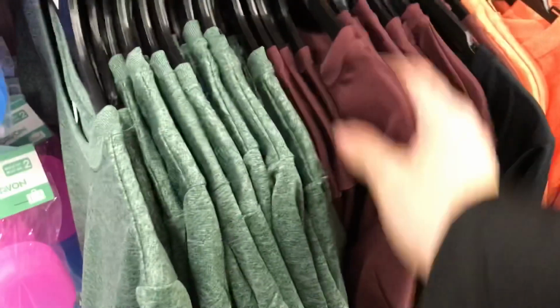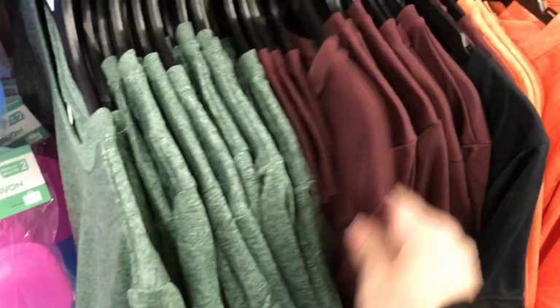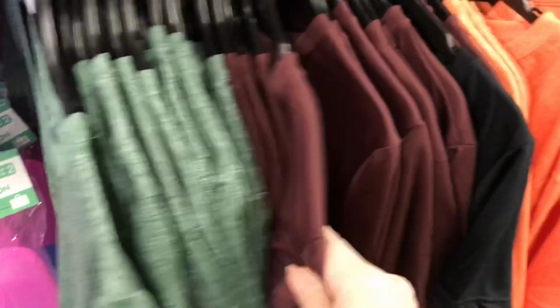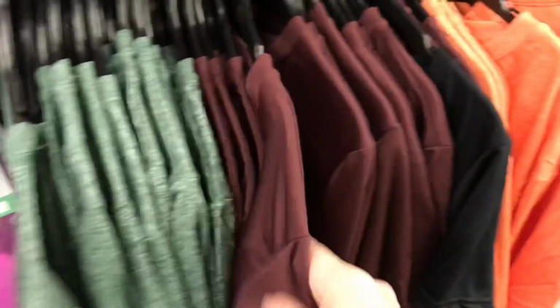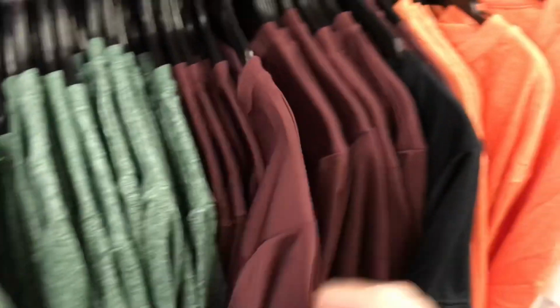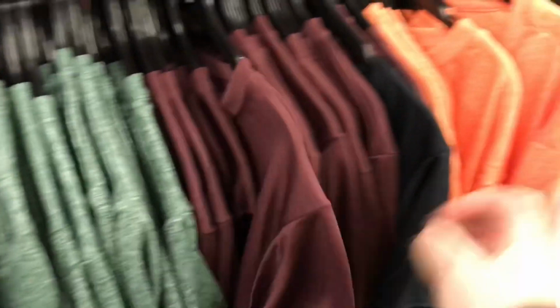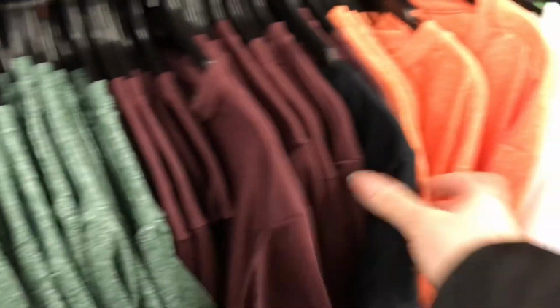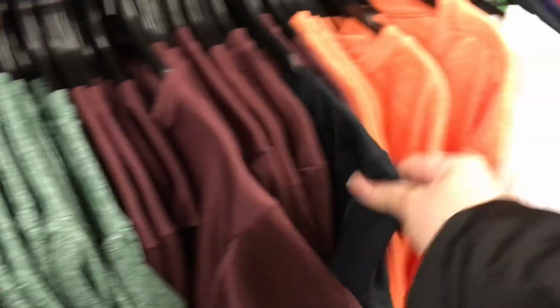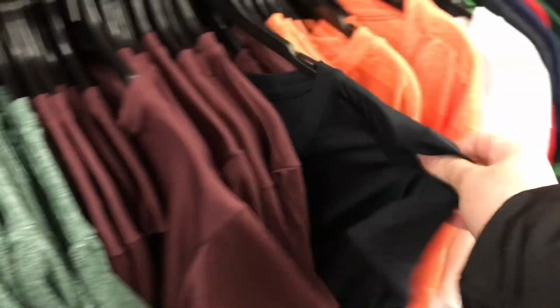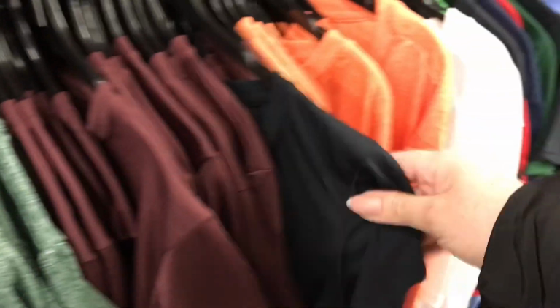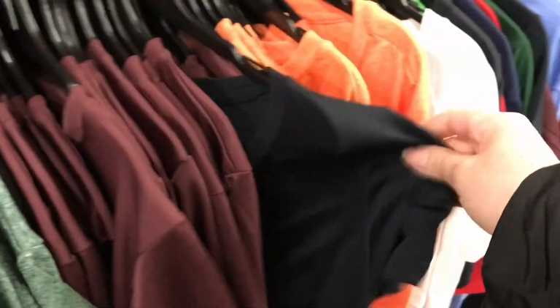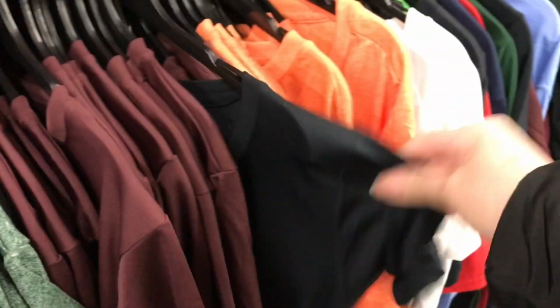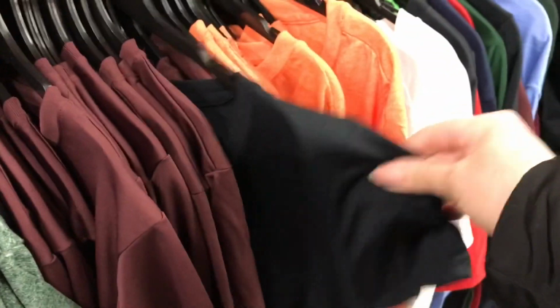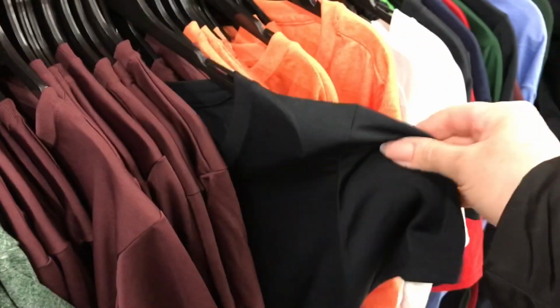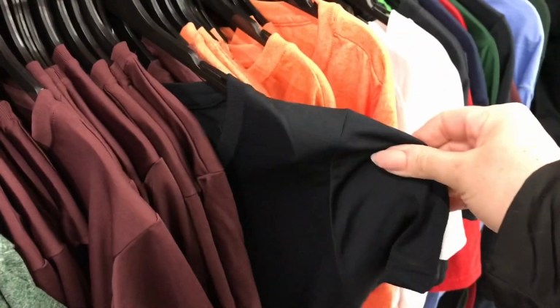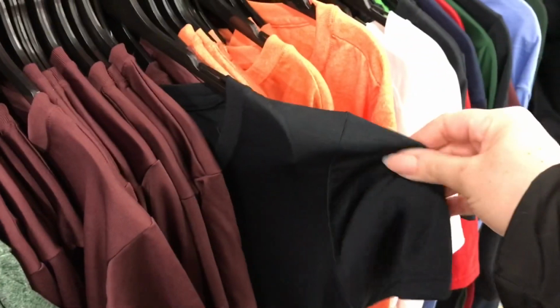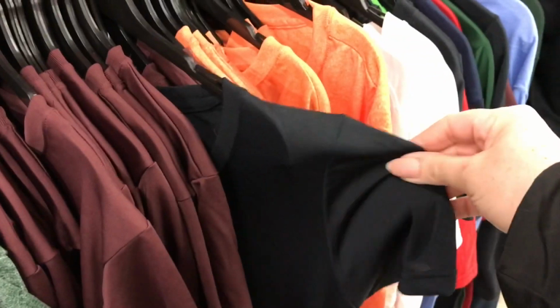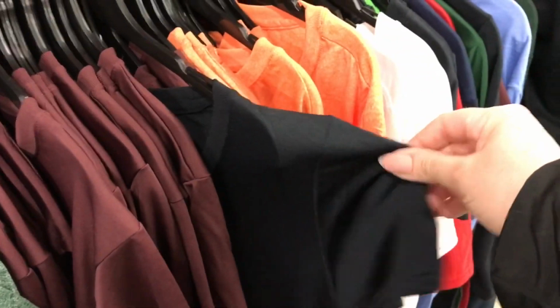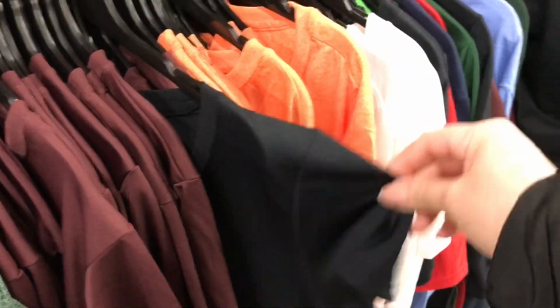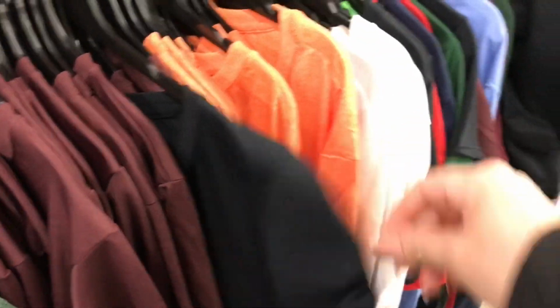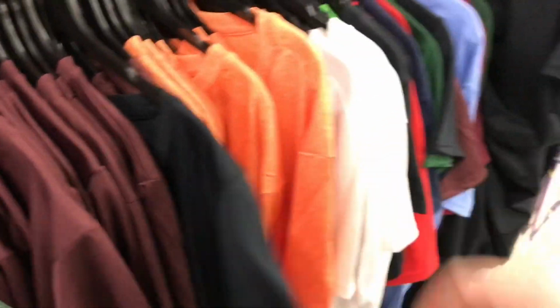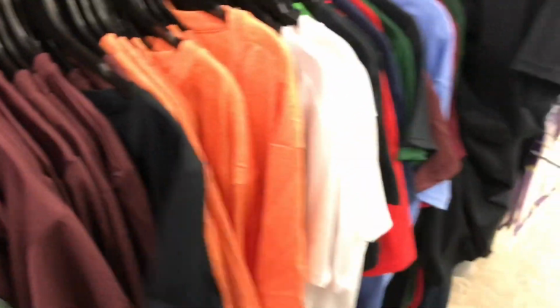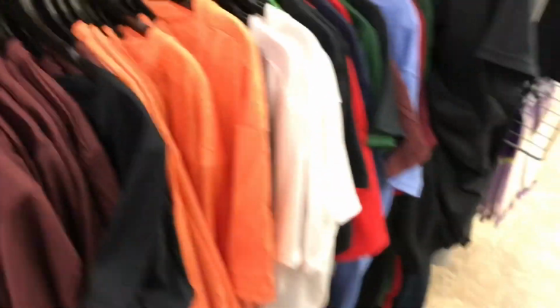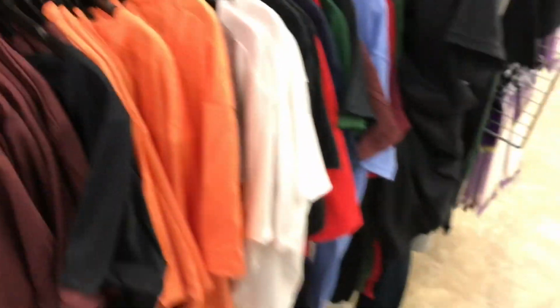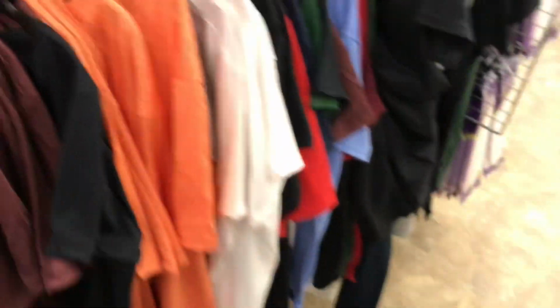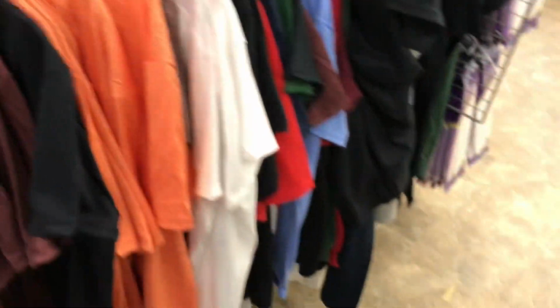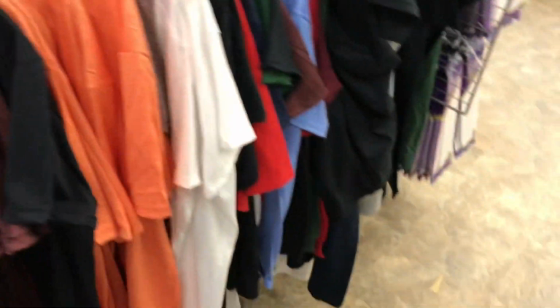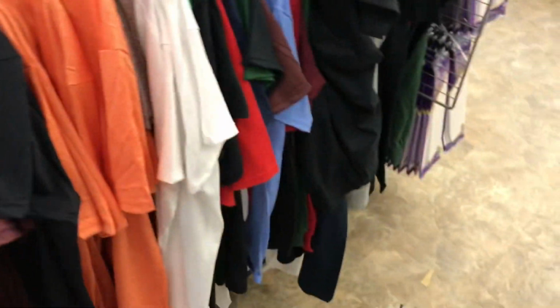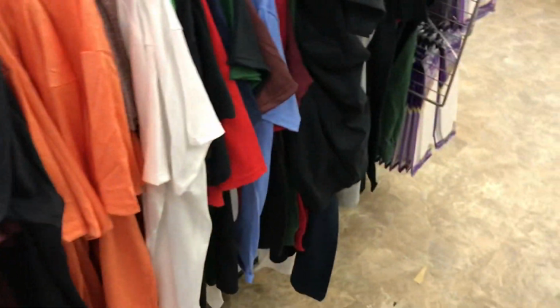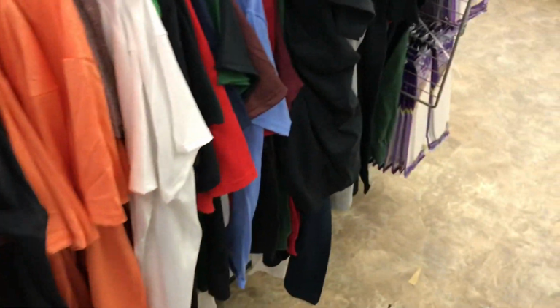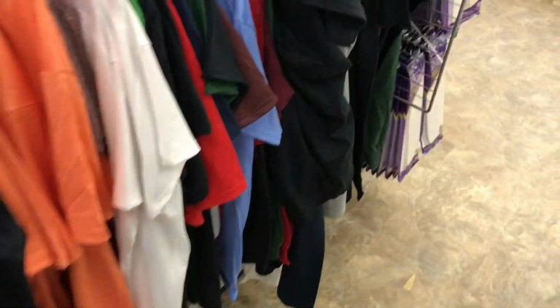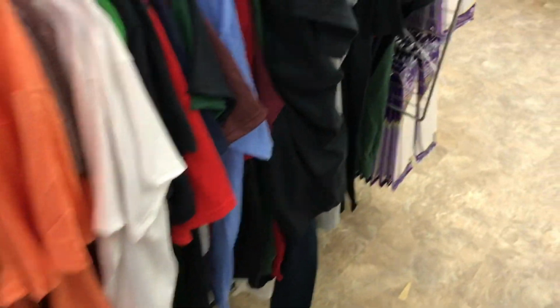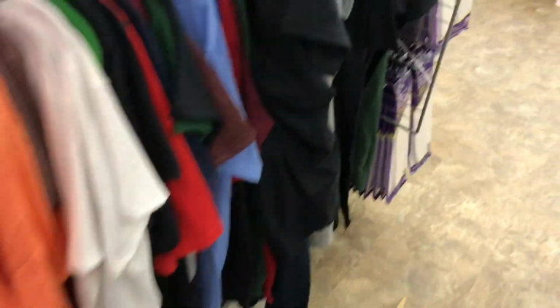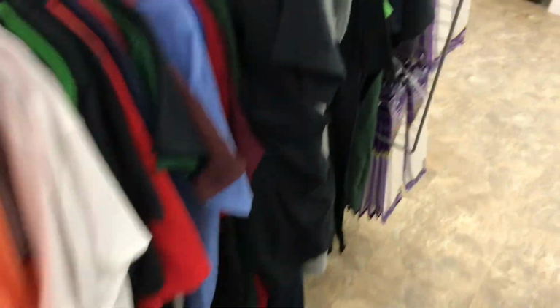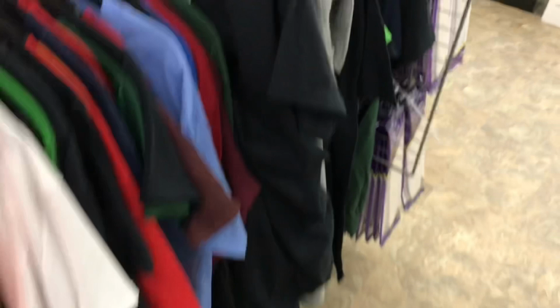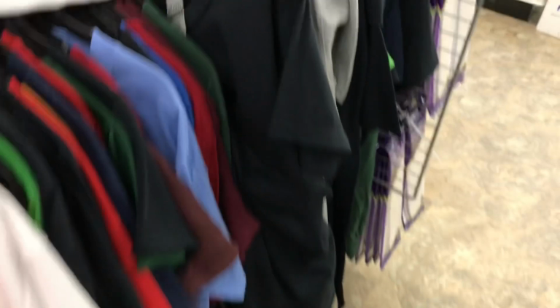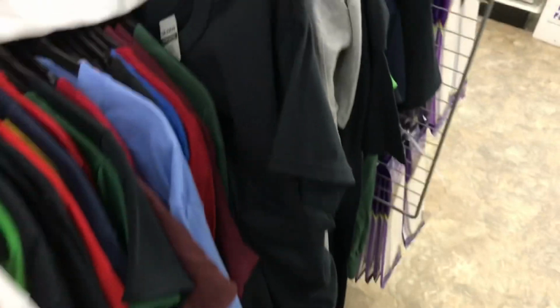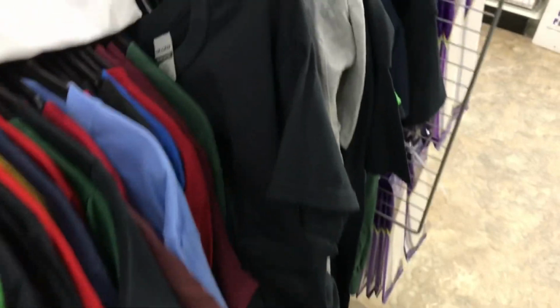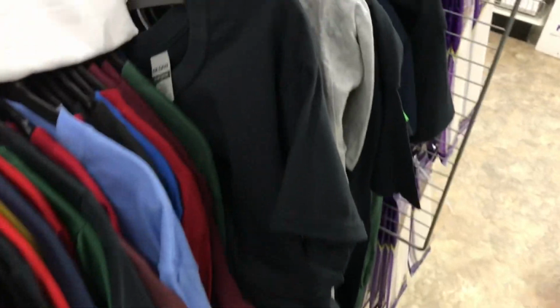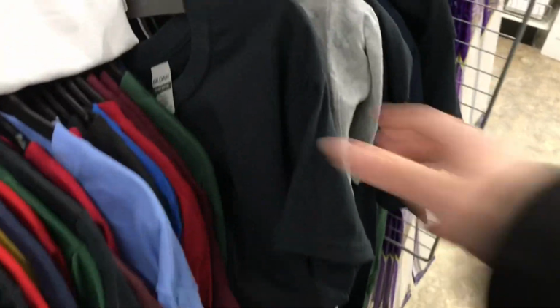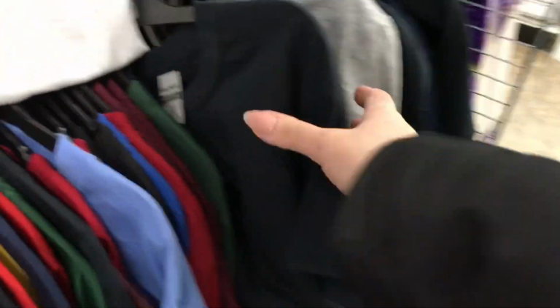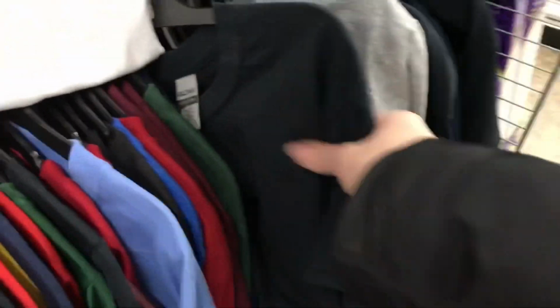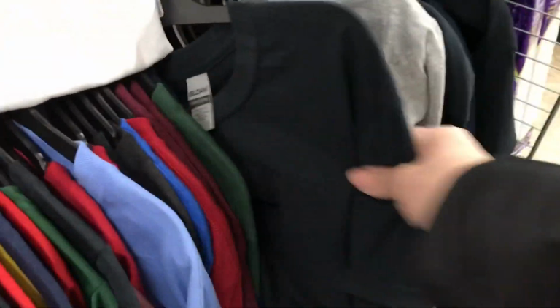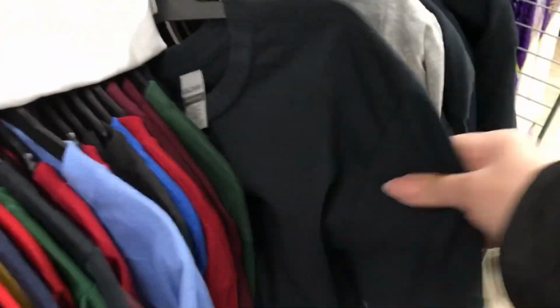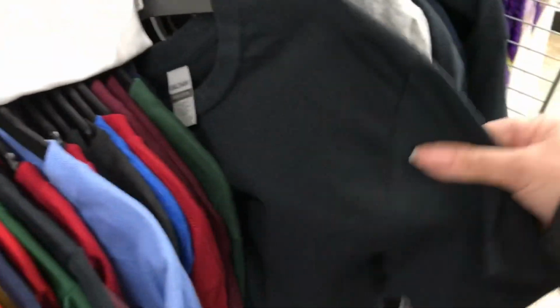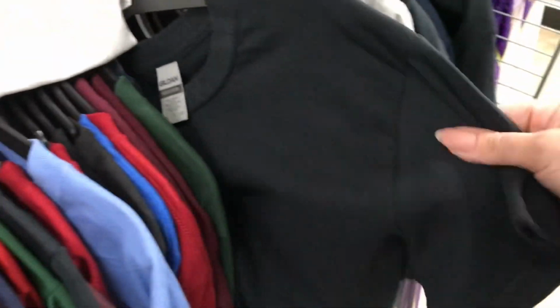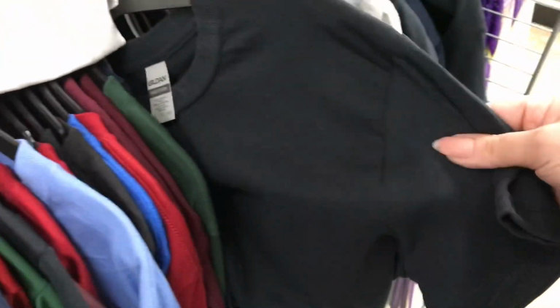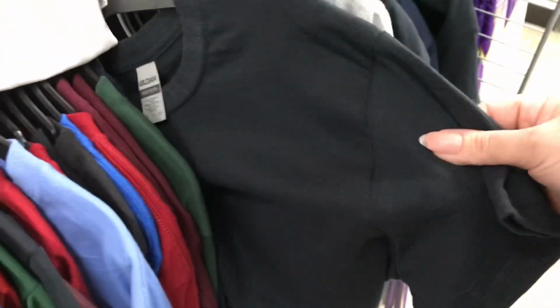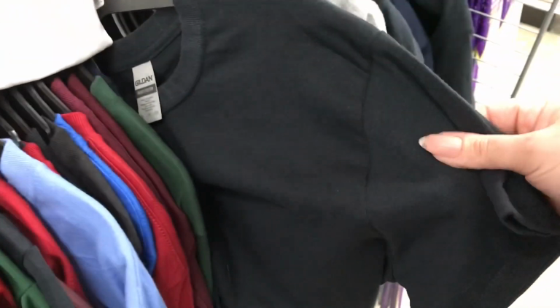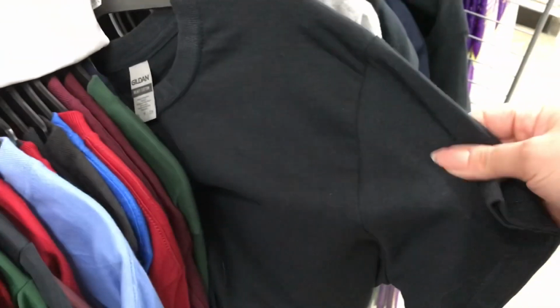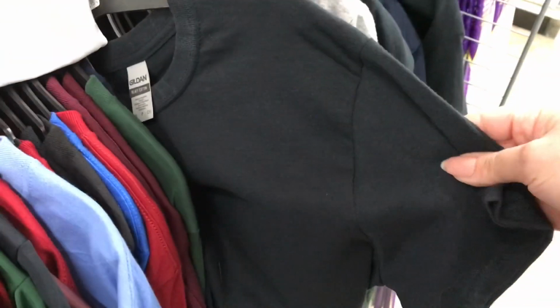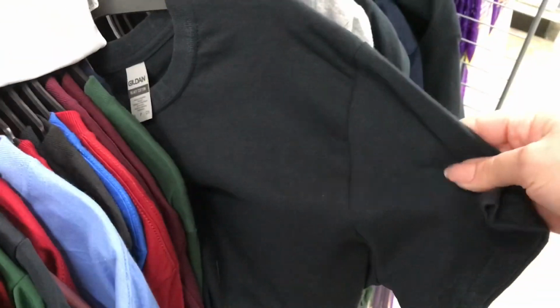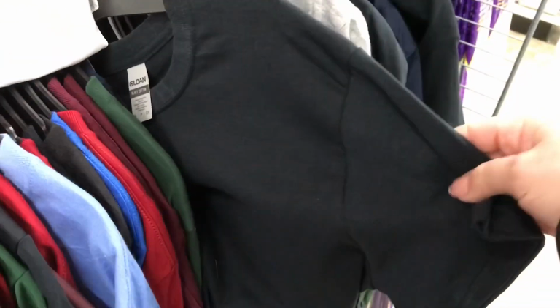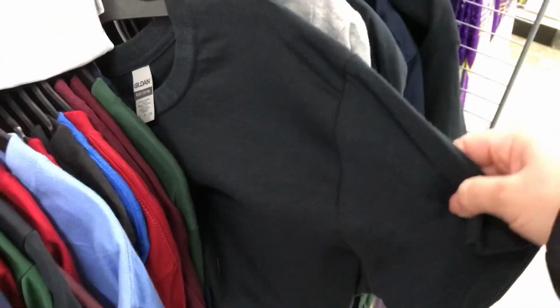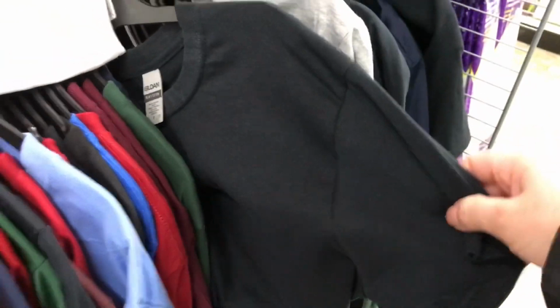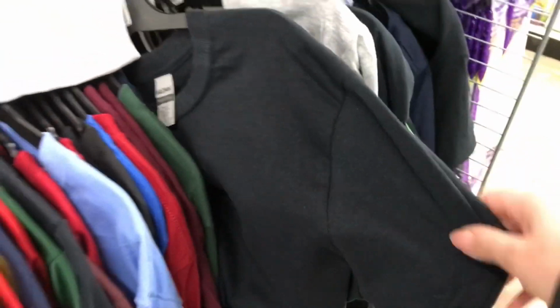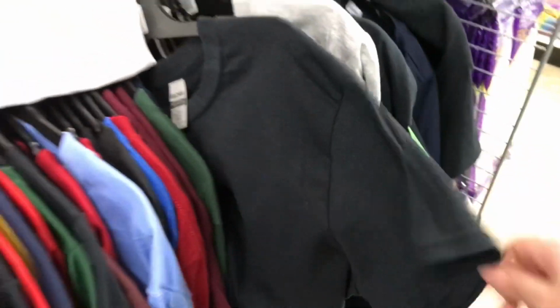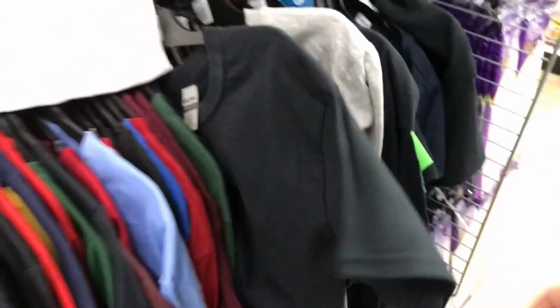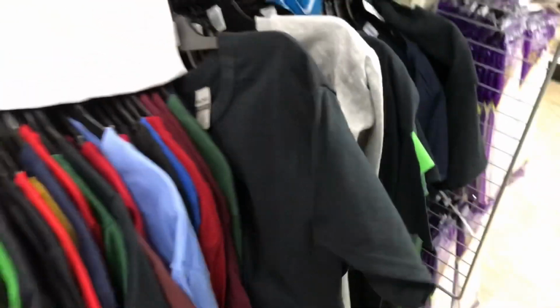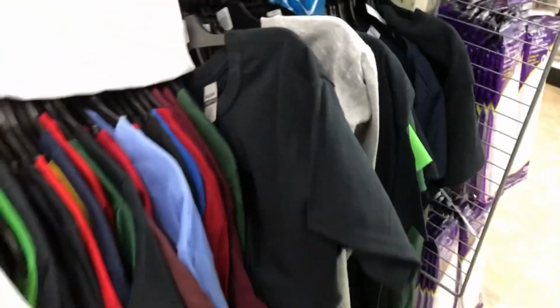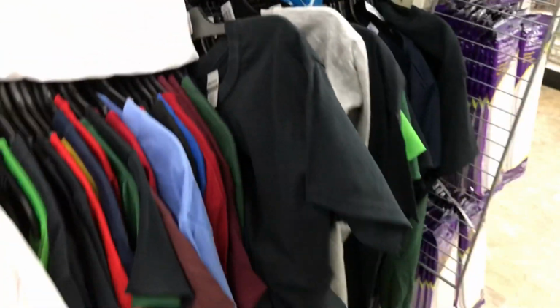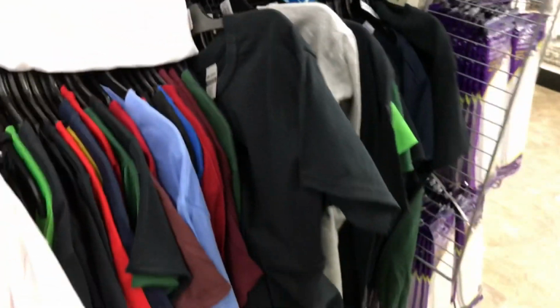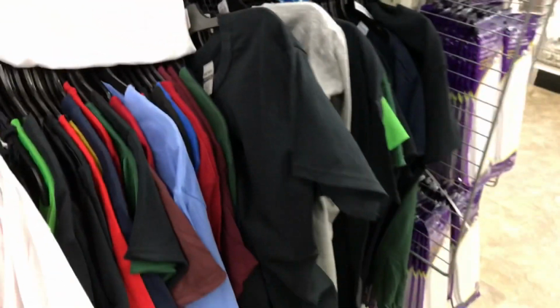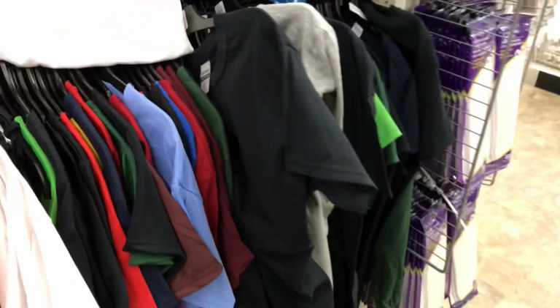There's a difference - some are cotton like these are the performance shirts, but there's 100% cotton like these and they're made by Gildan.